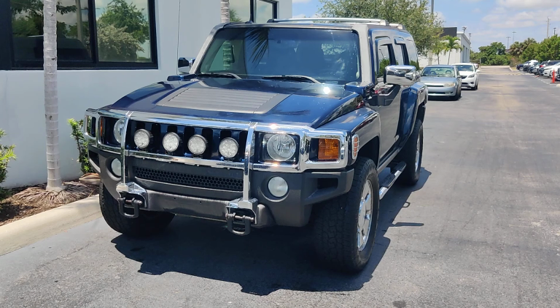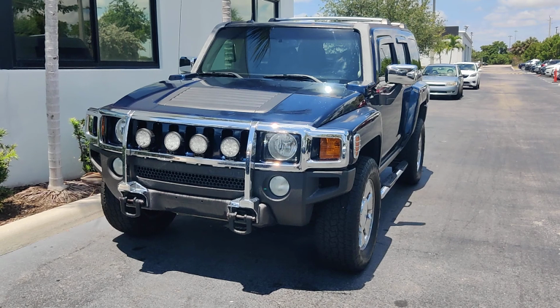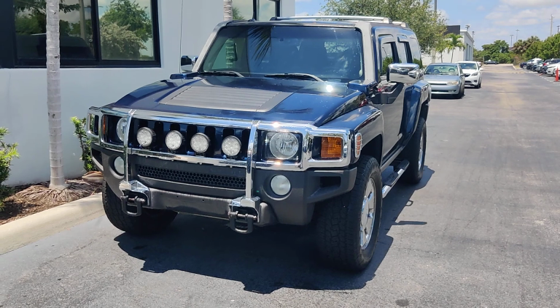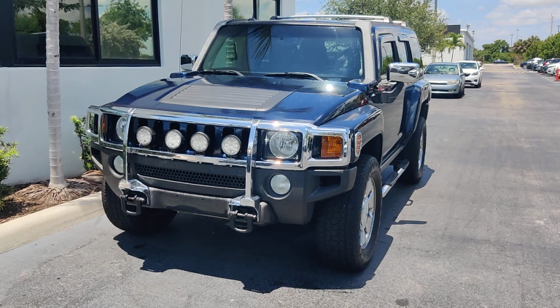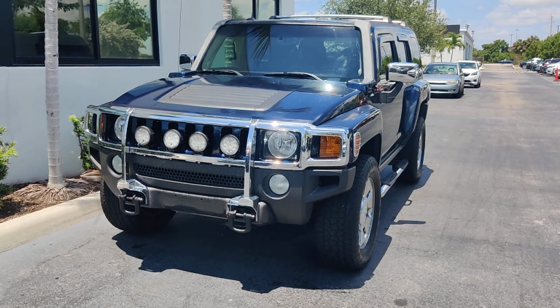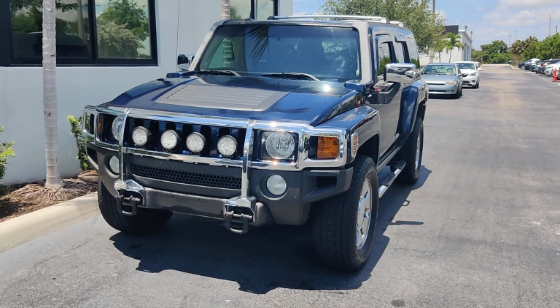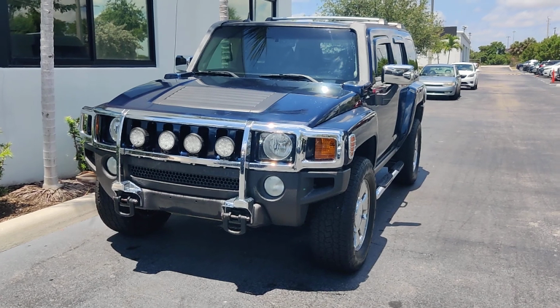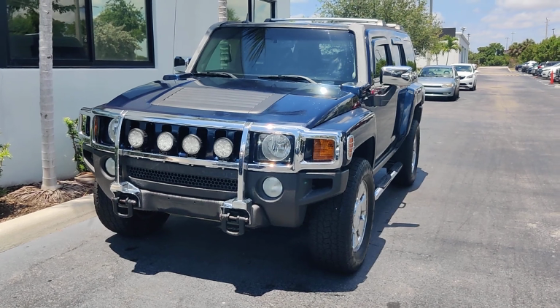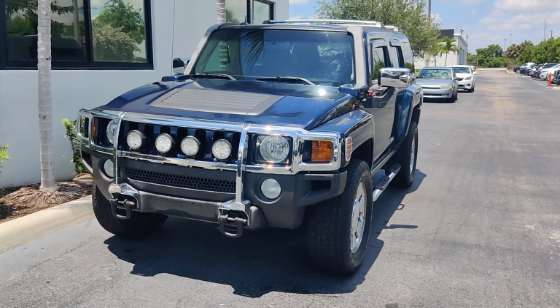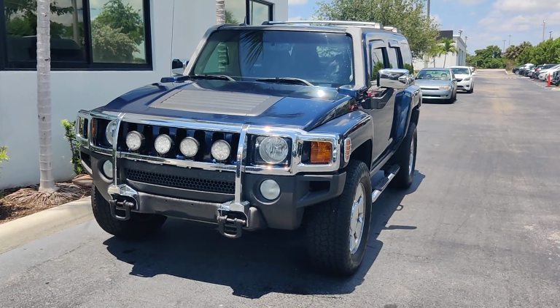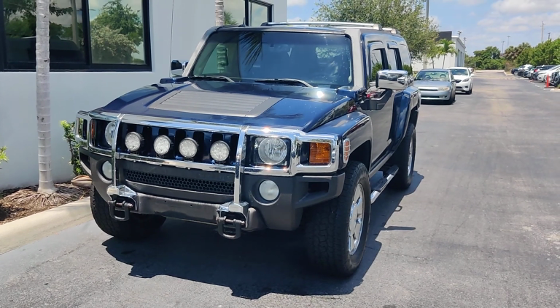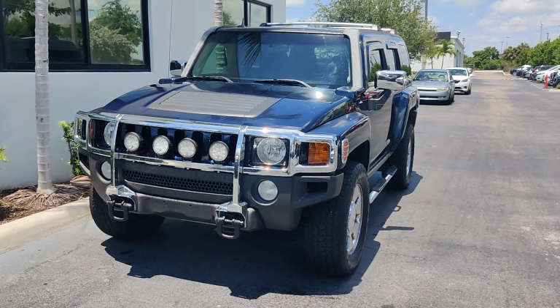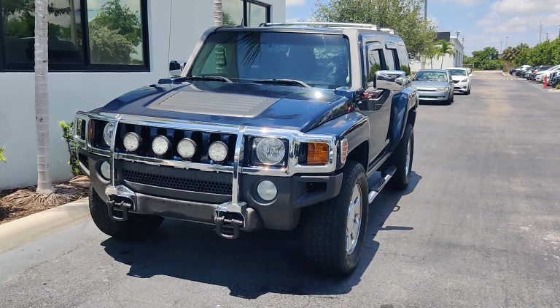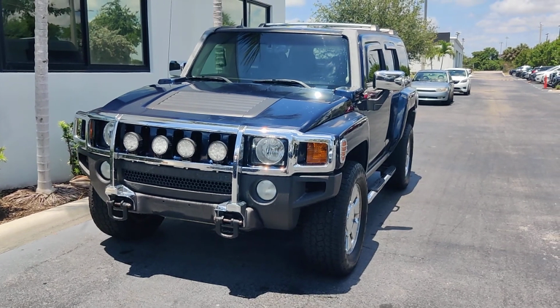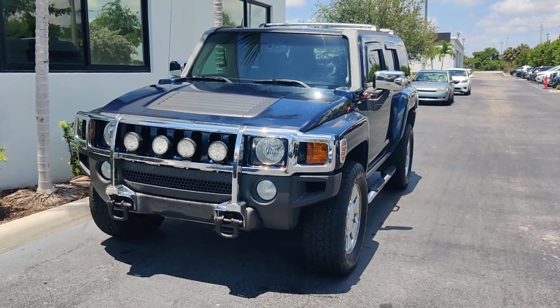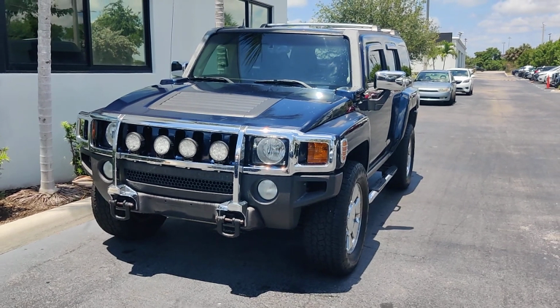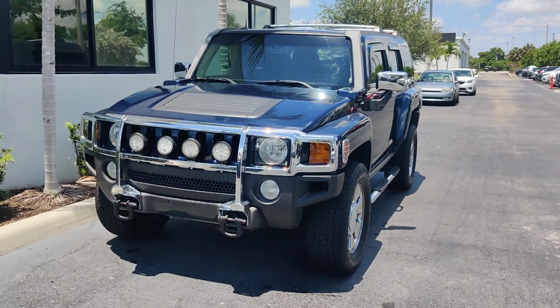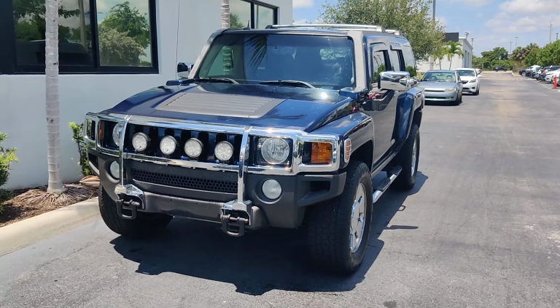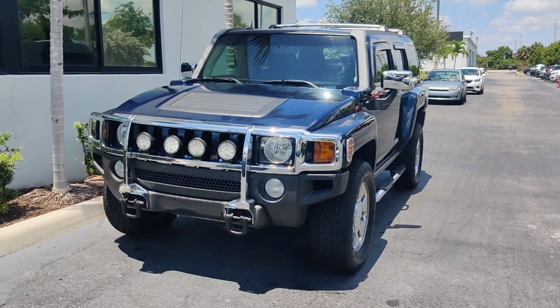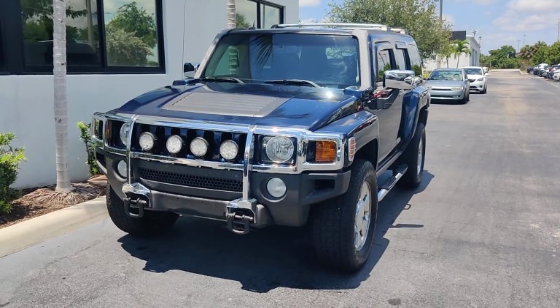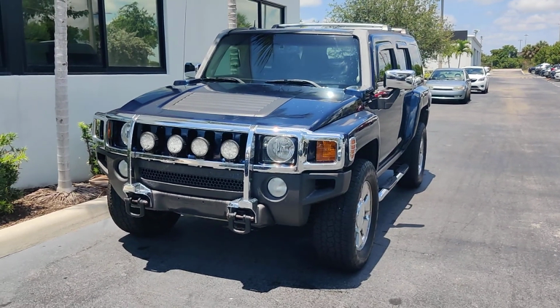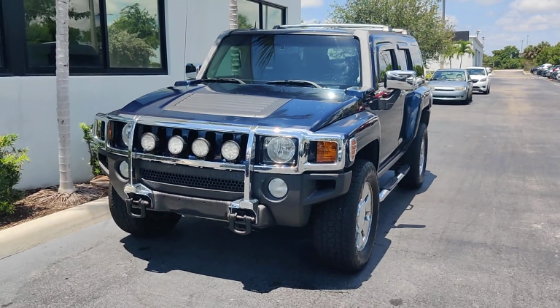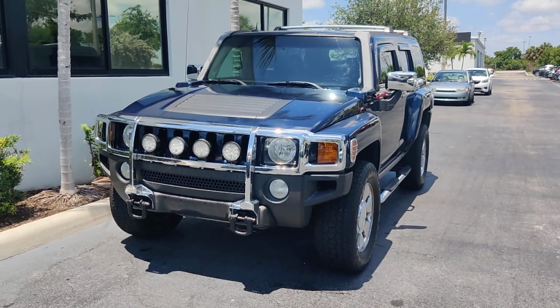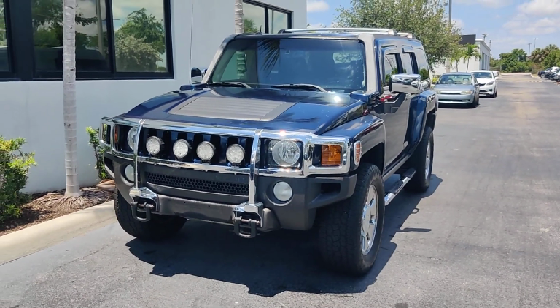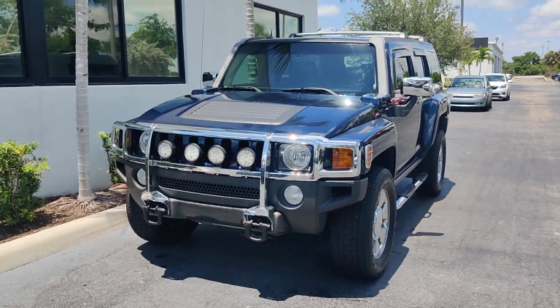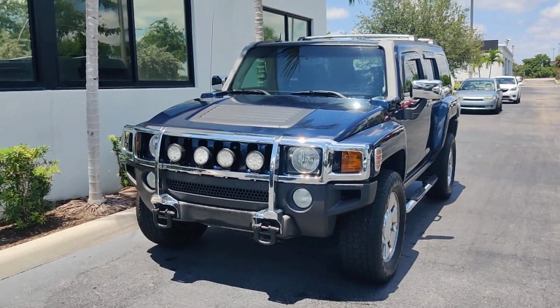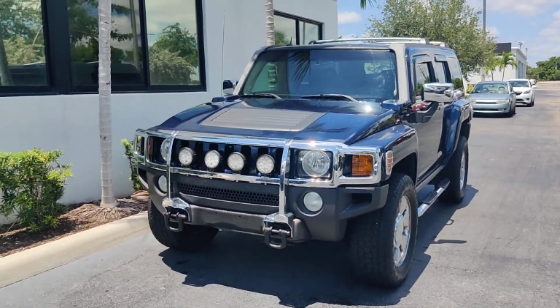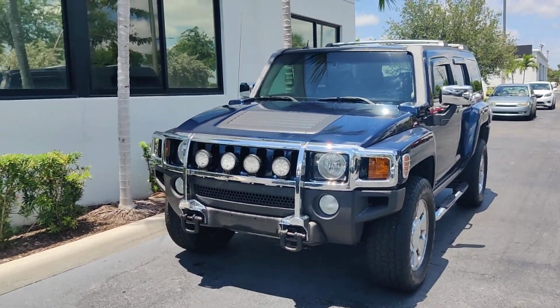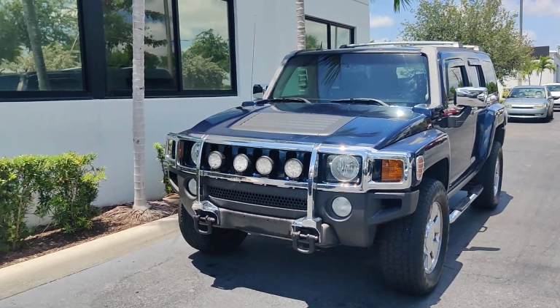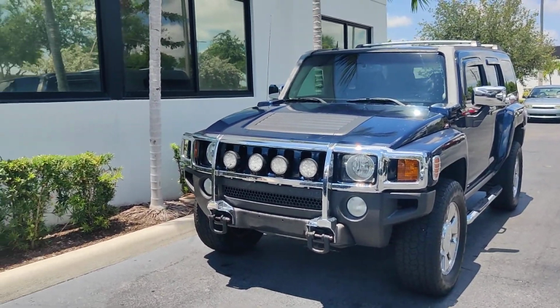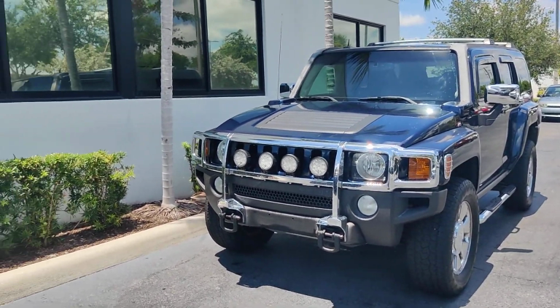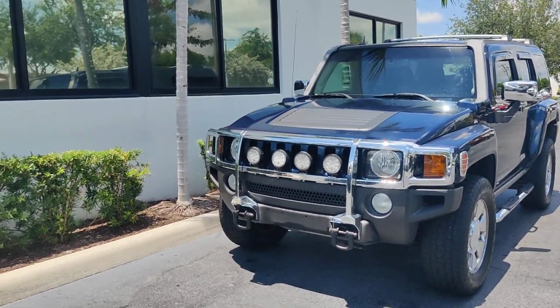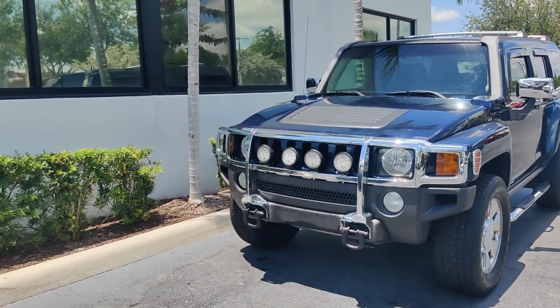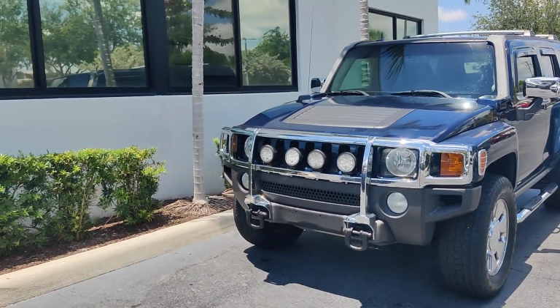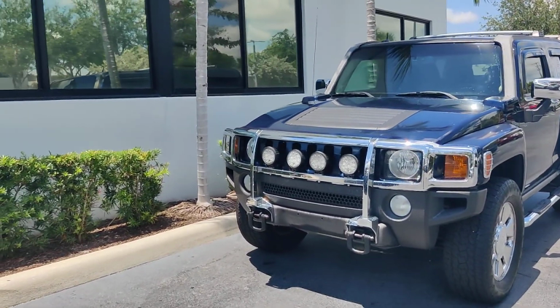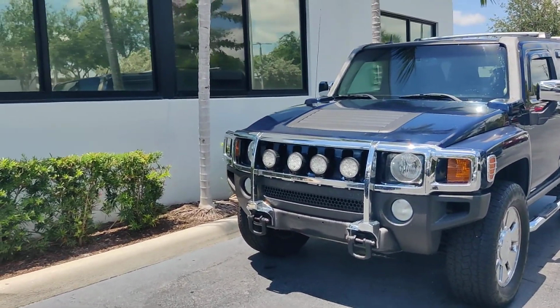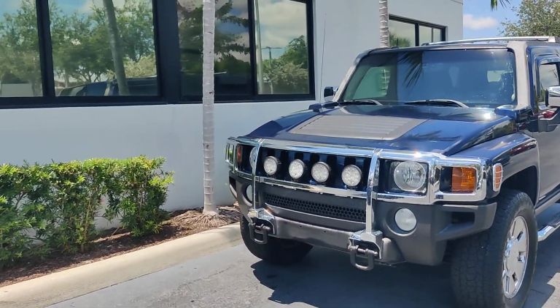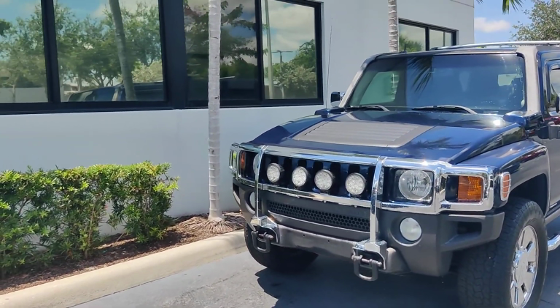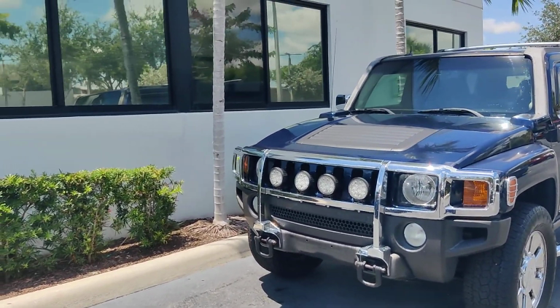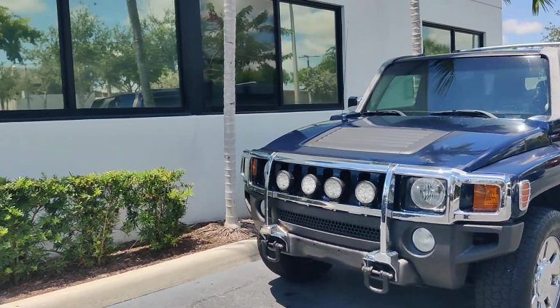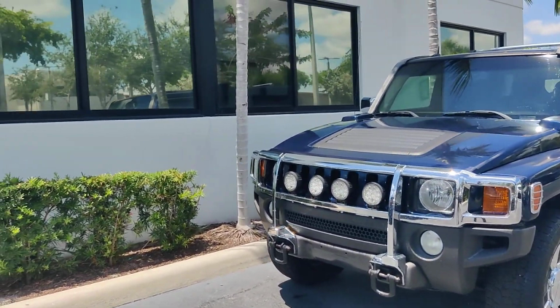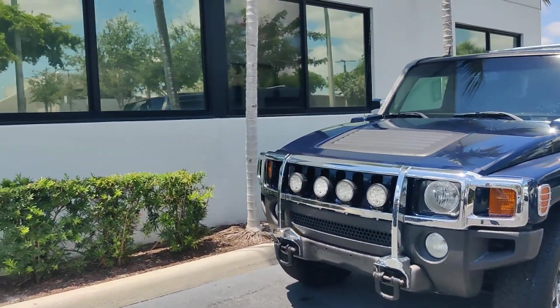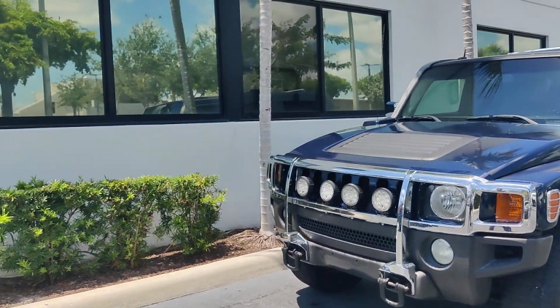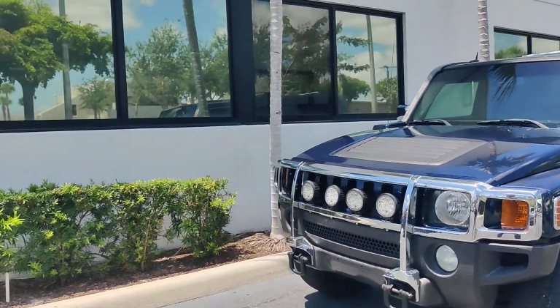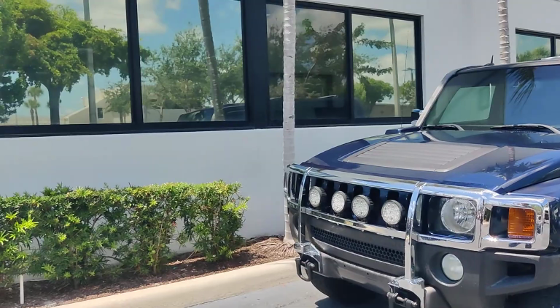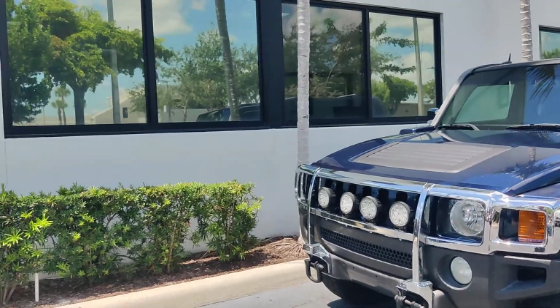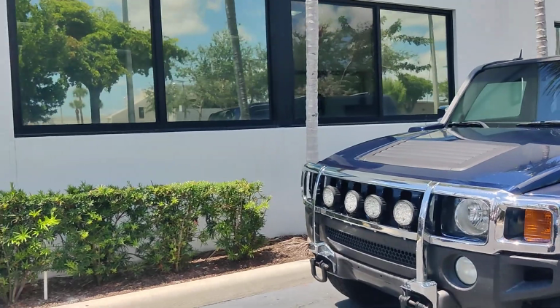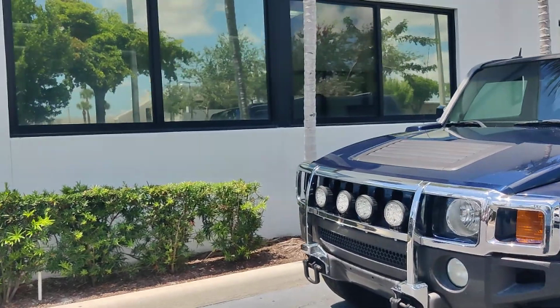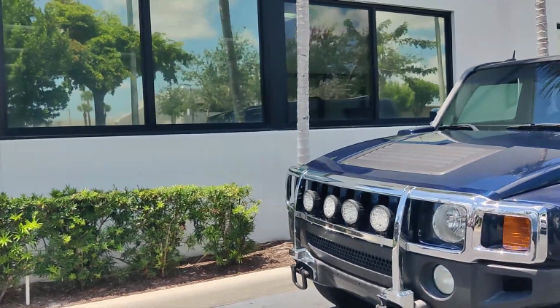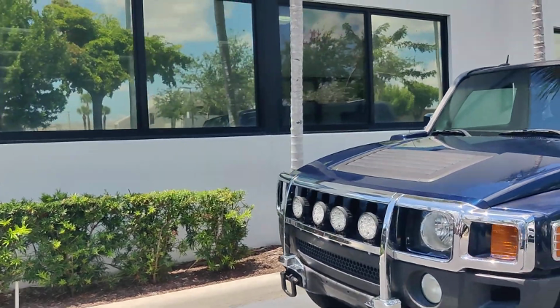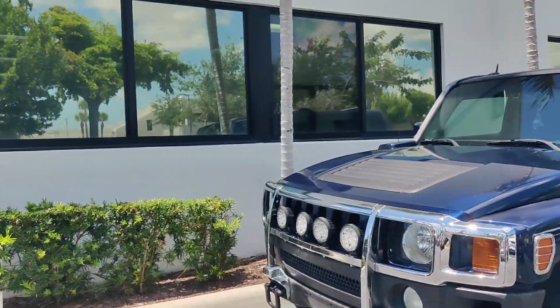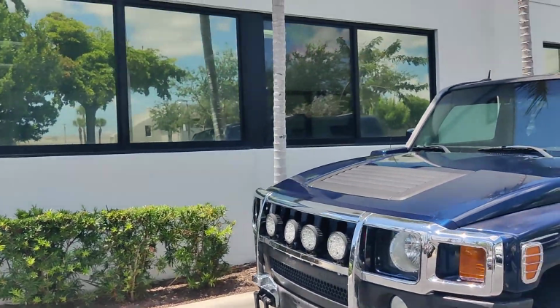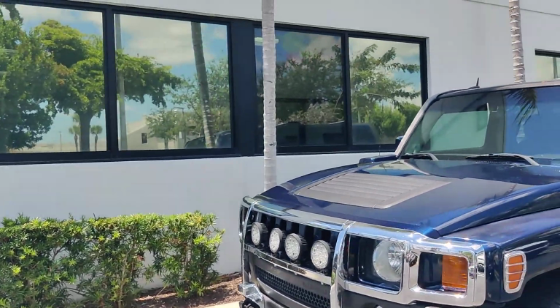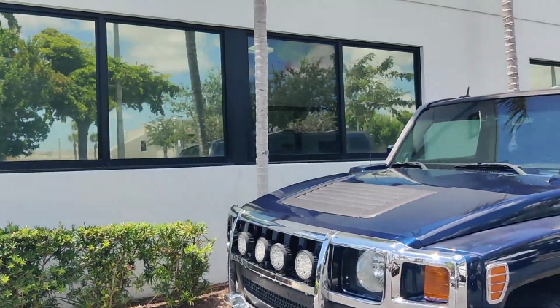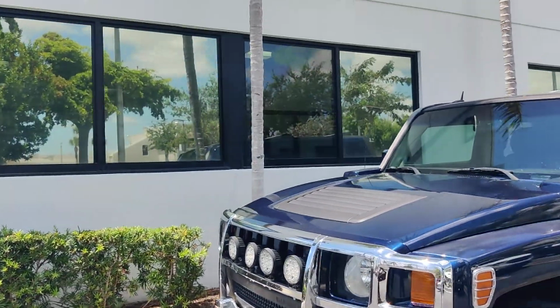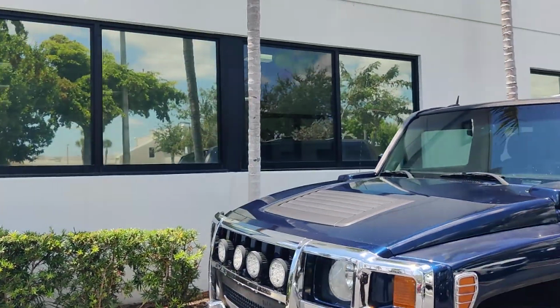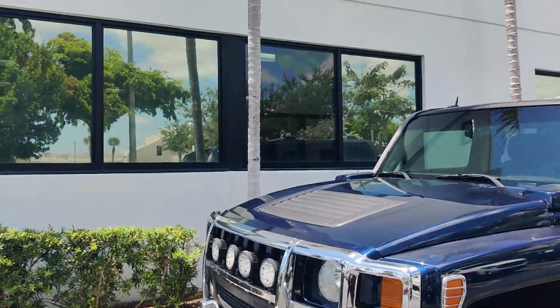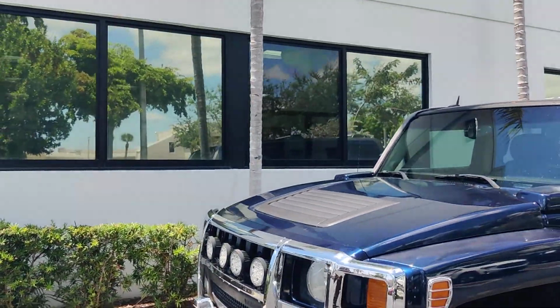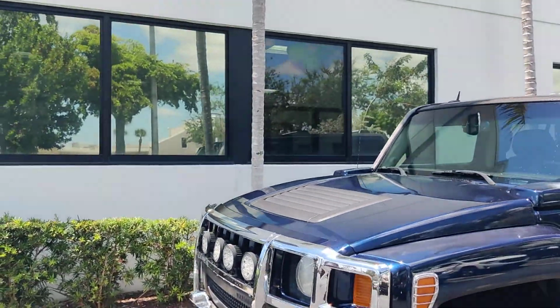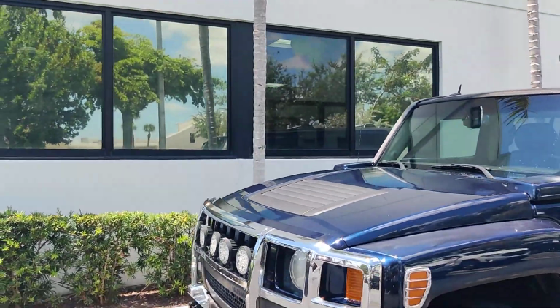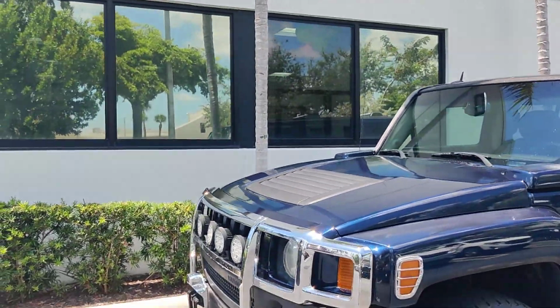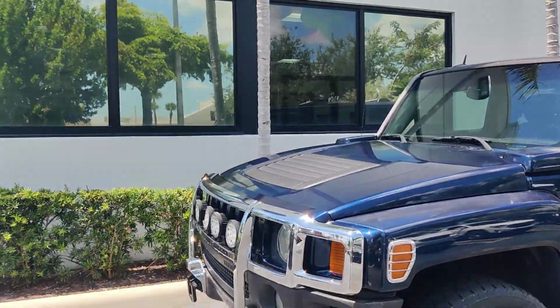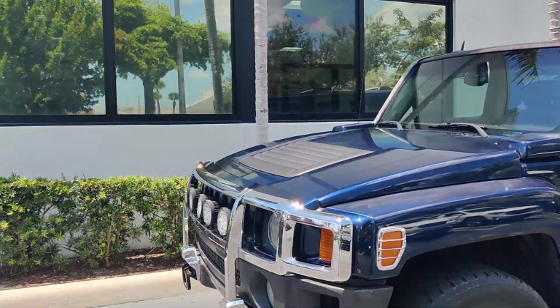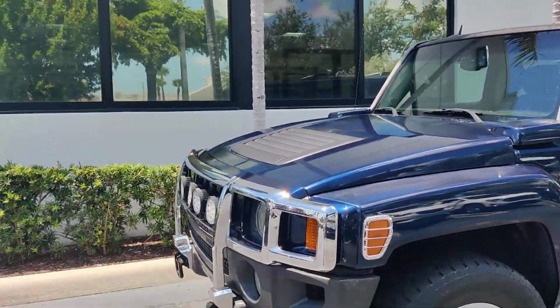Hello there, this is Junior at Double Repute GMC. This is just a short walk-around video of this Hummer H3 2007.